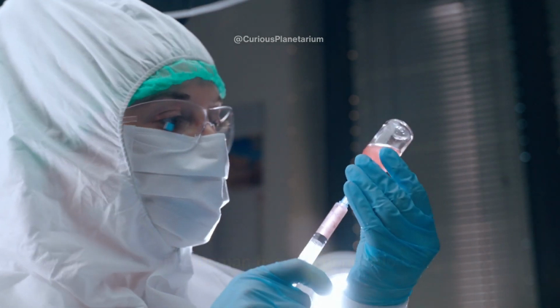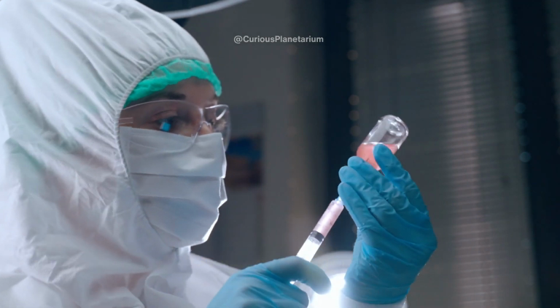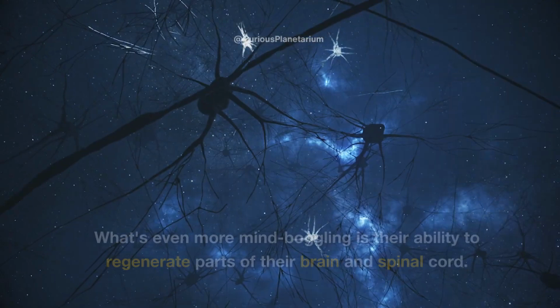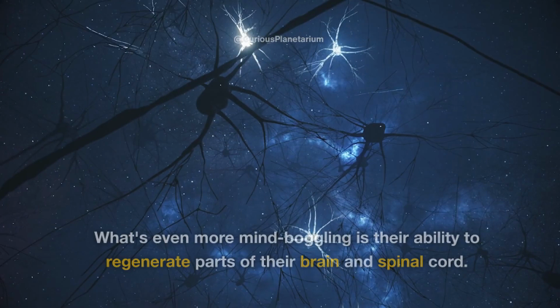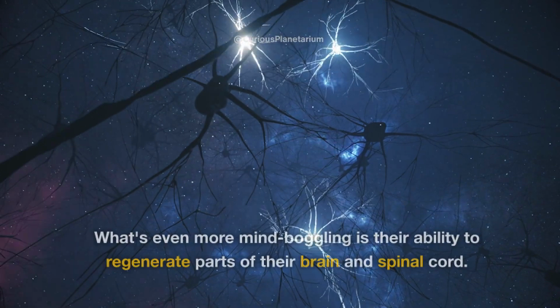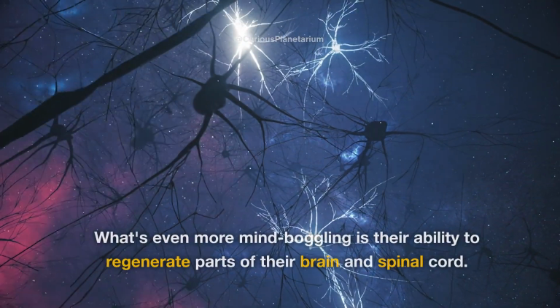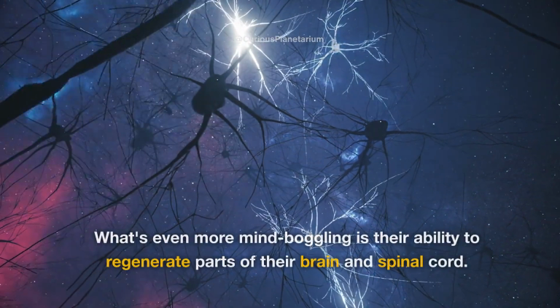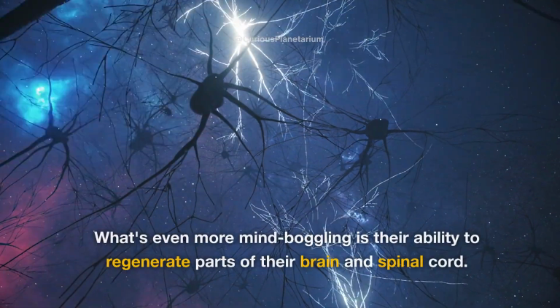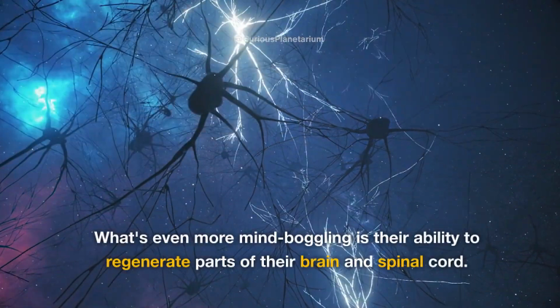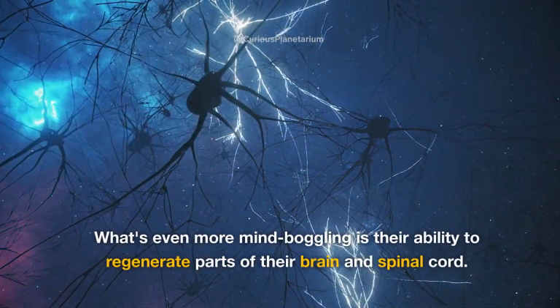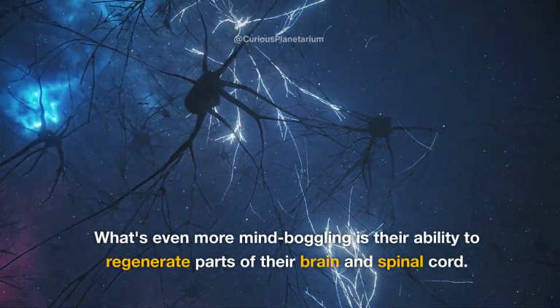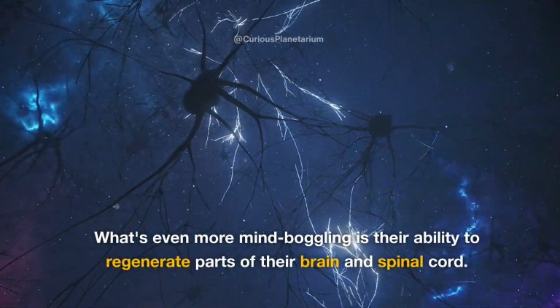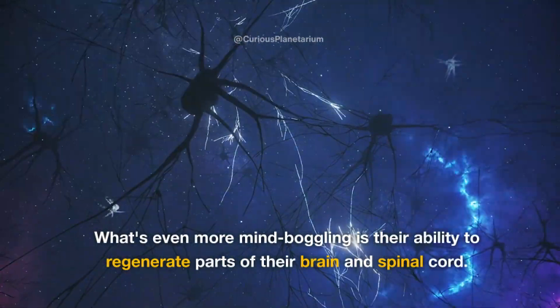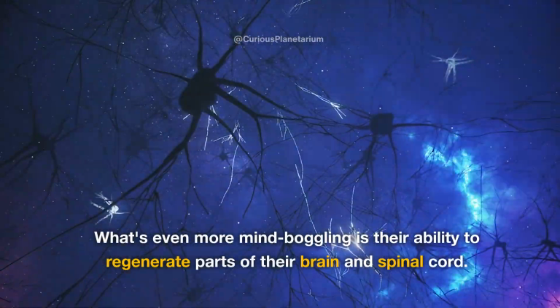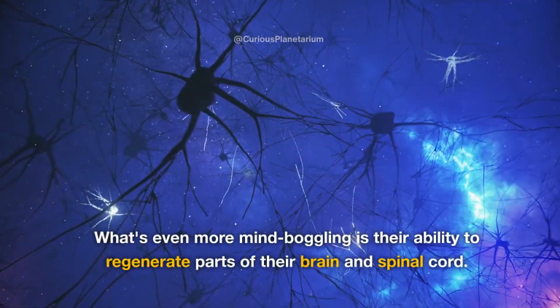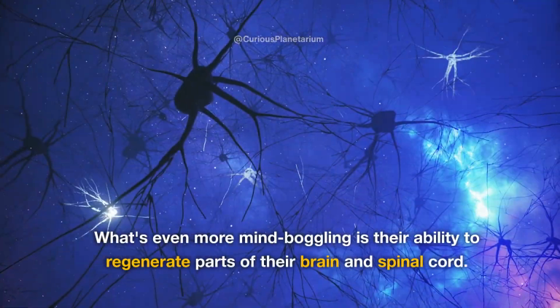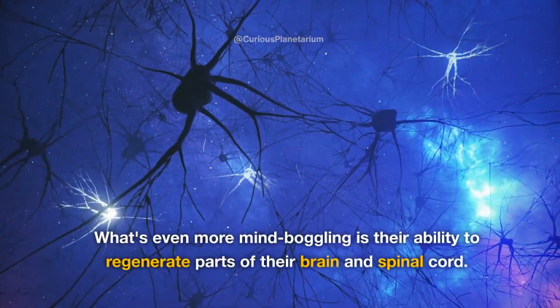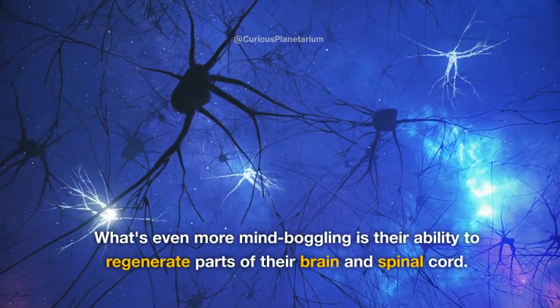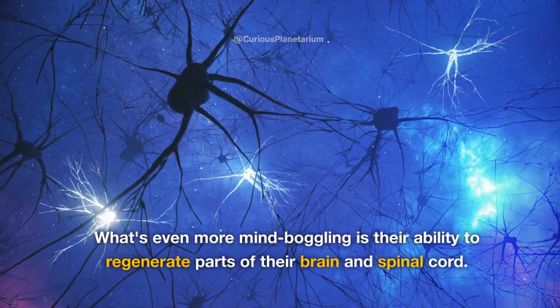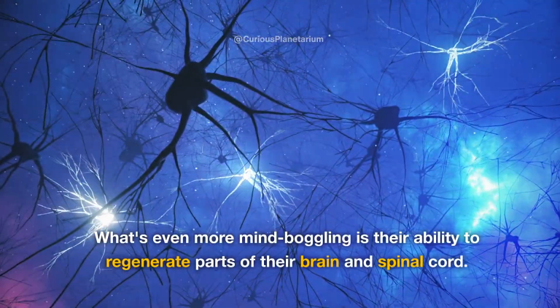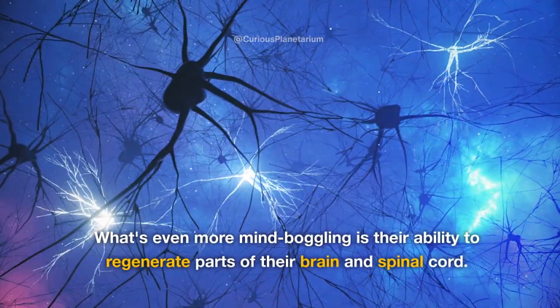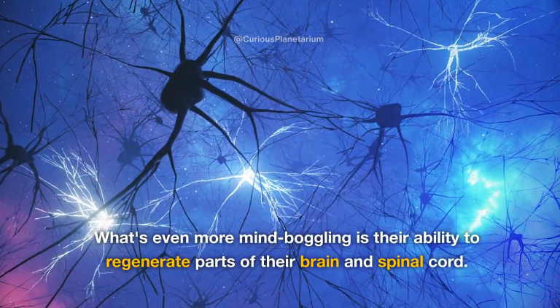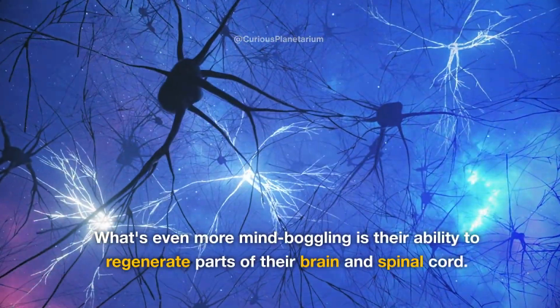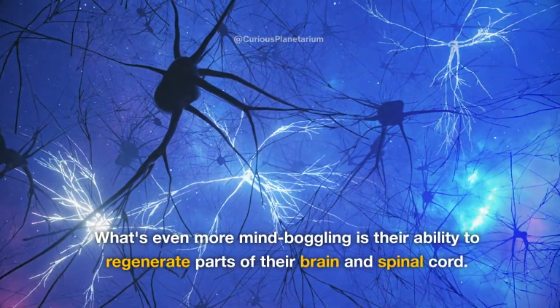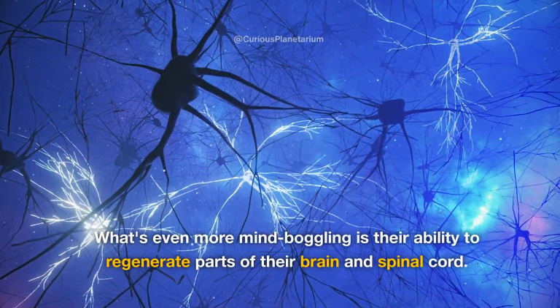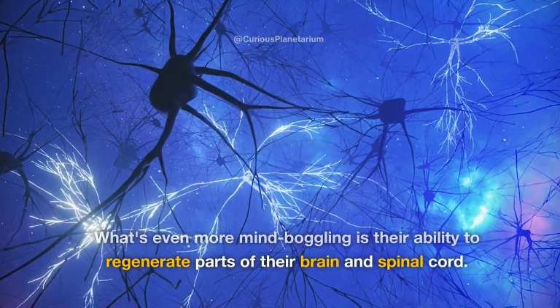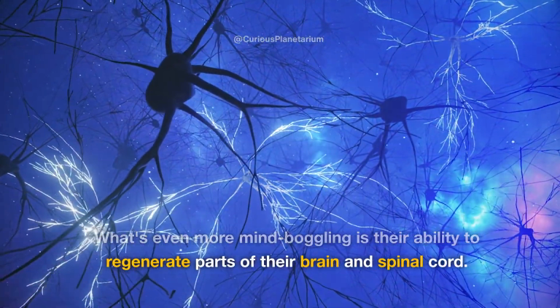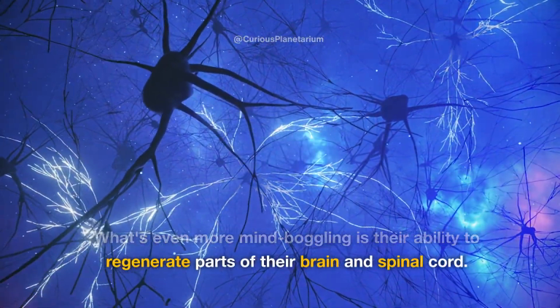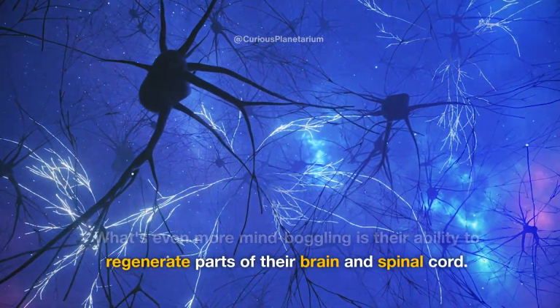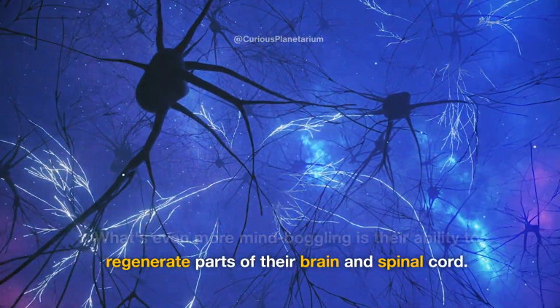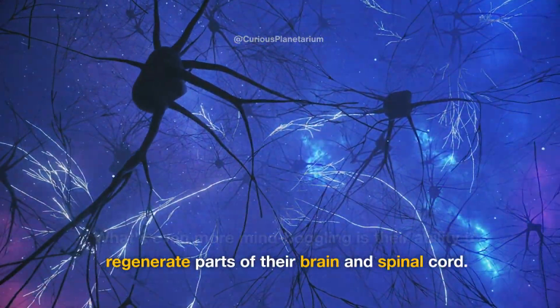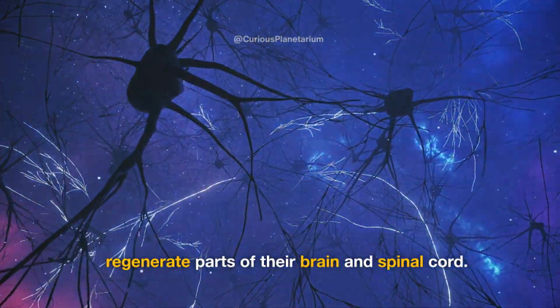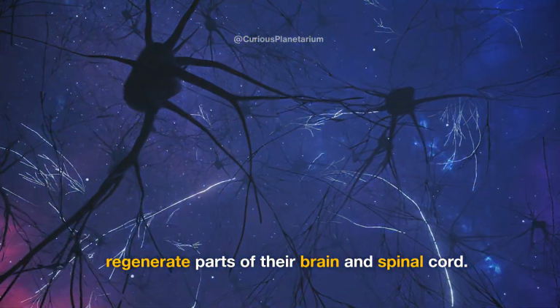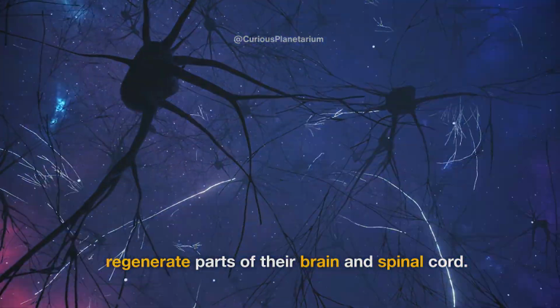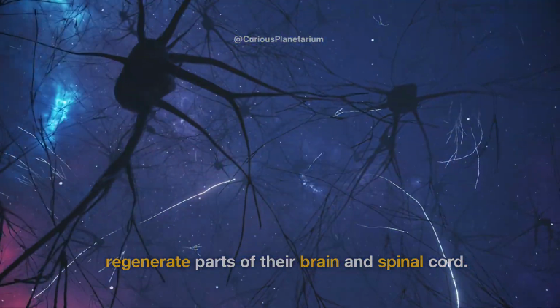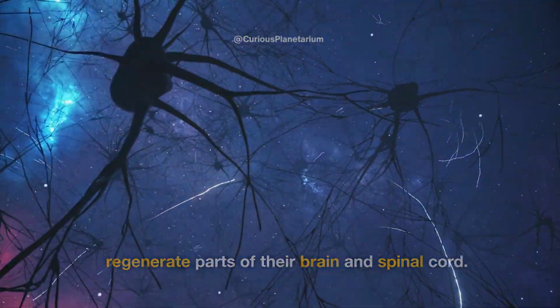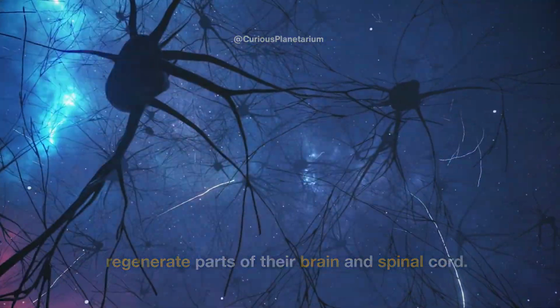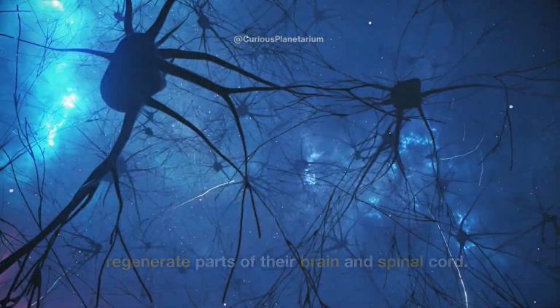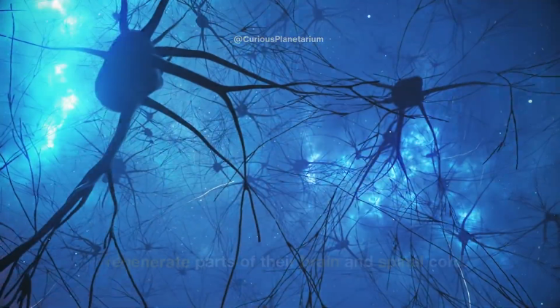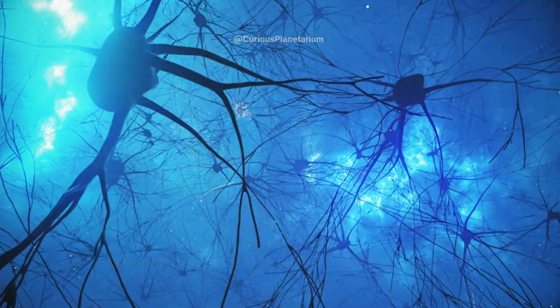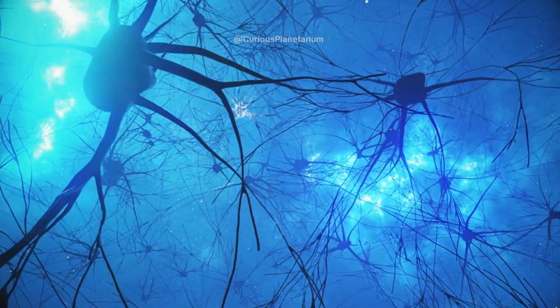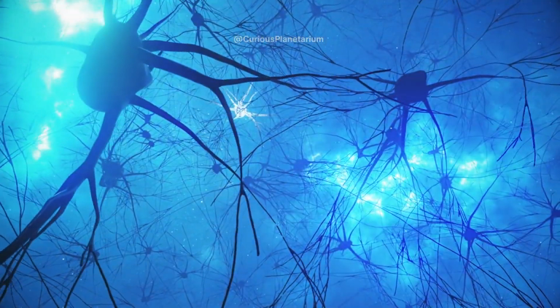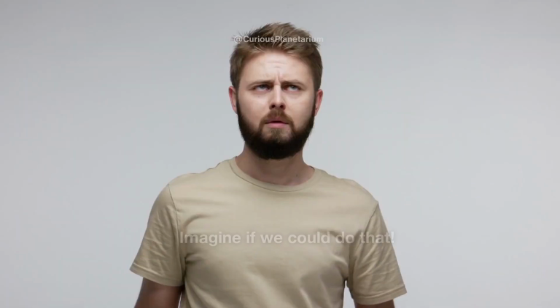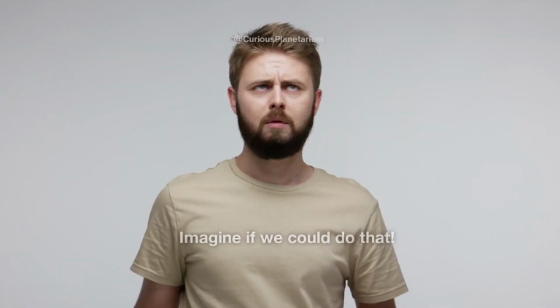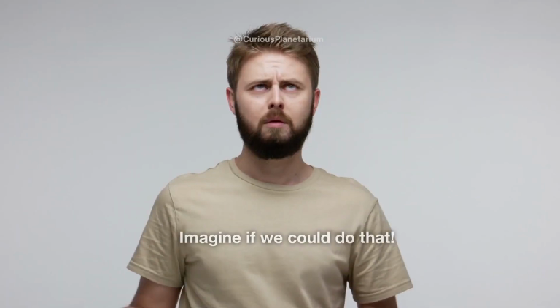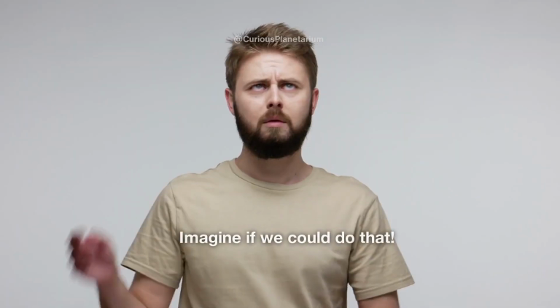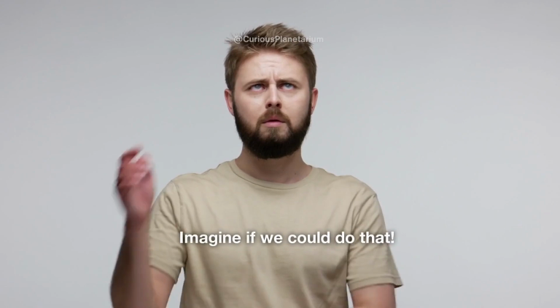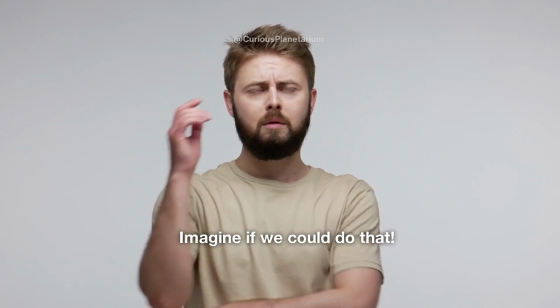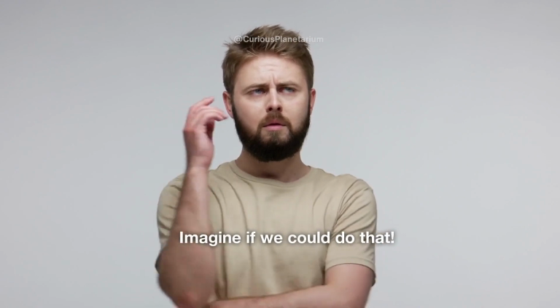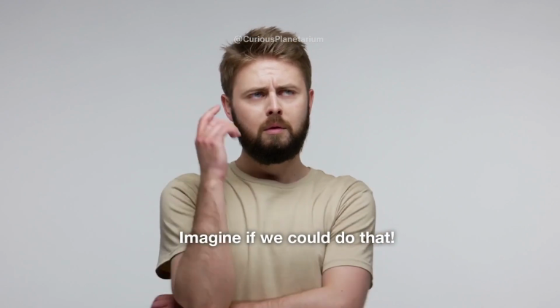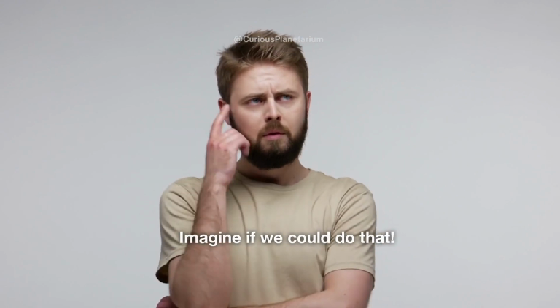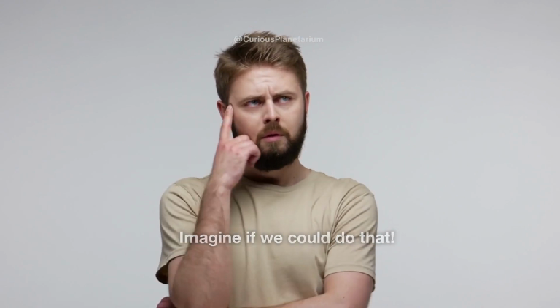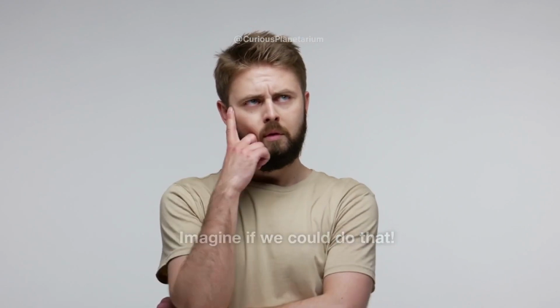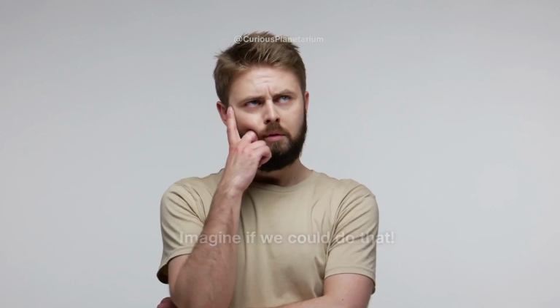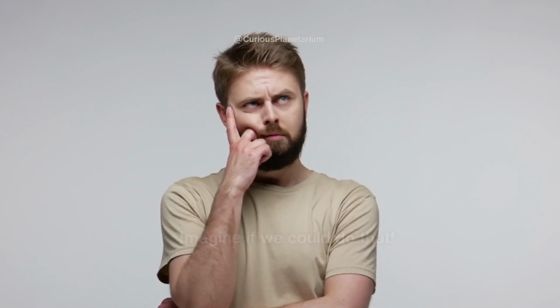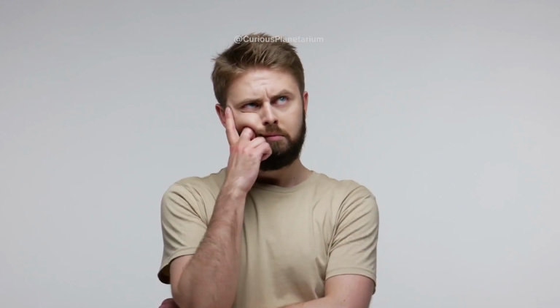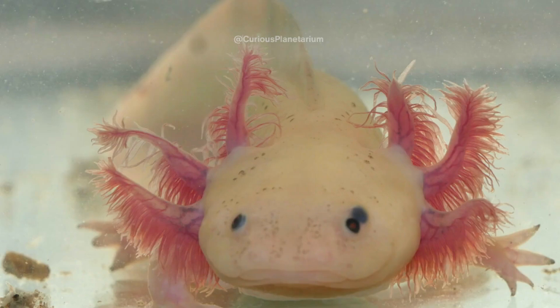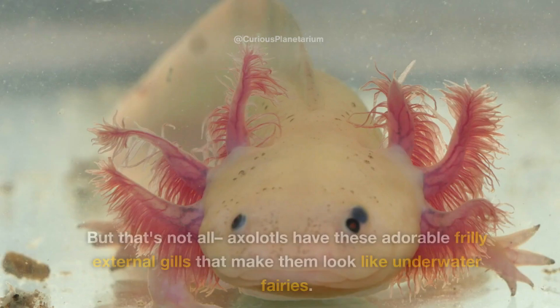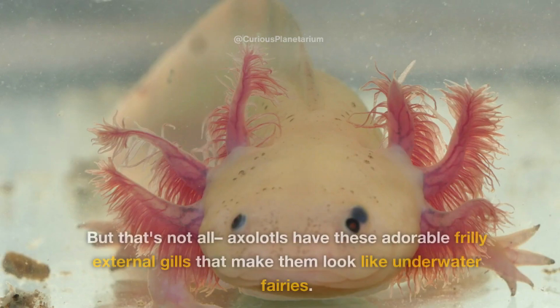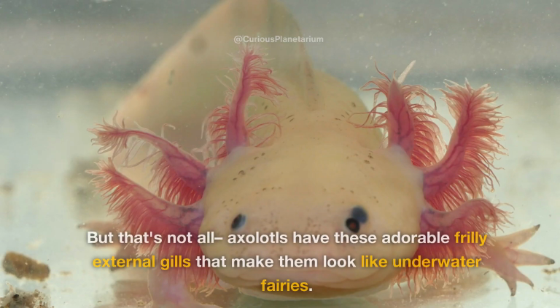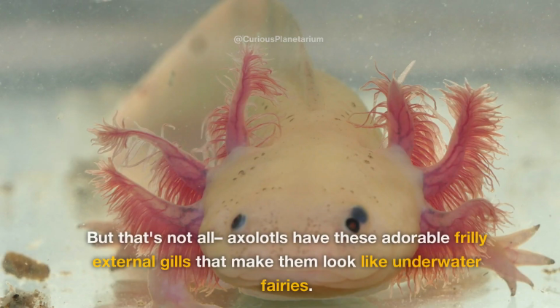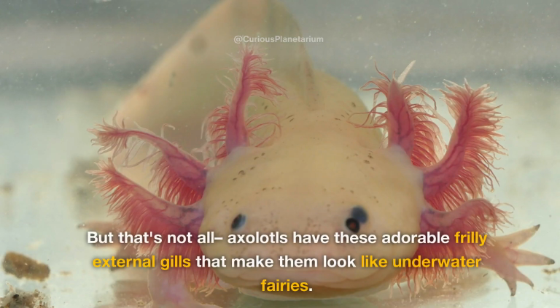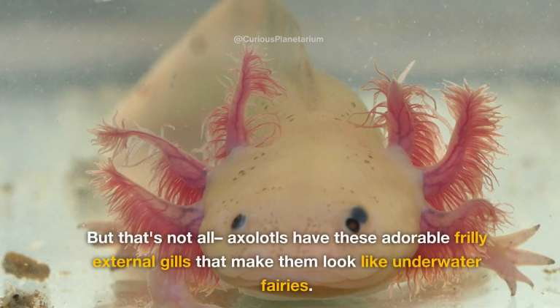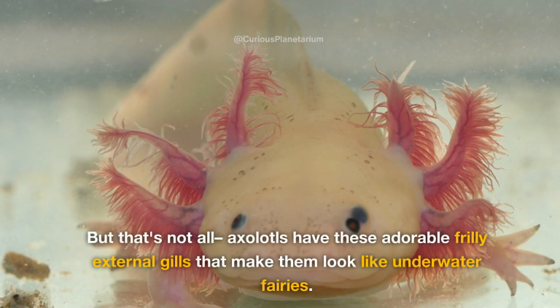What's even more mind-boggling is their ability to regenerate parts of their brain and spinal cord. Imagine if we could do that.